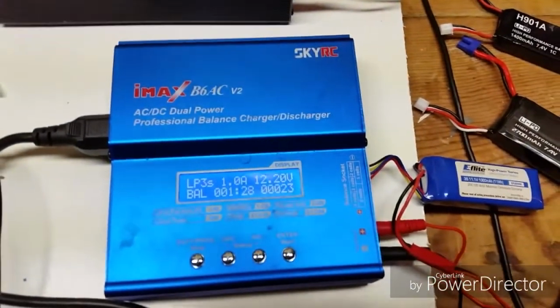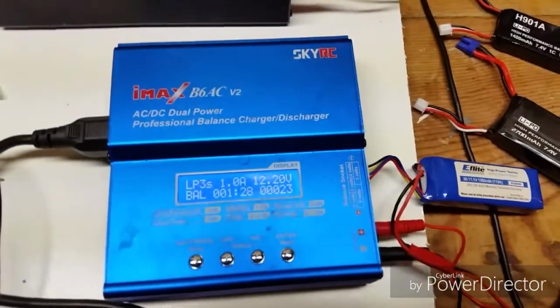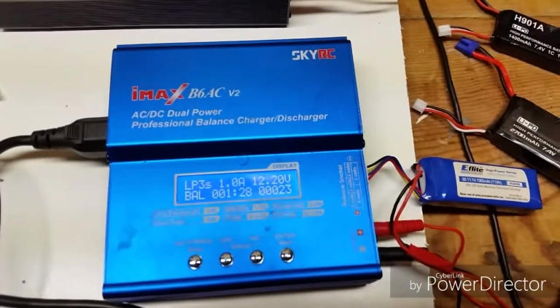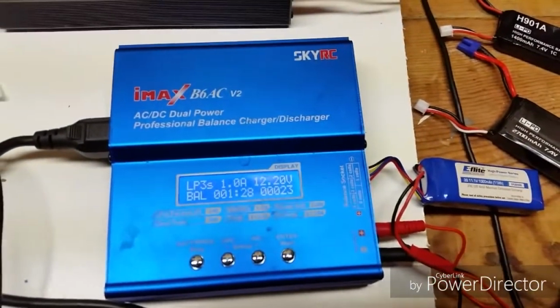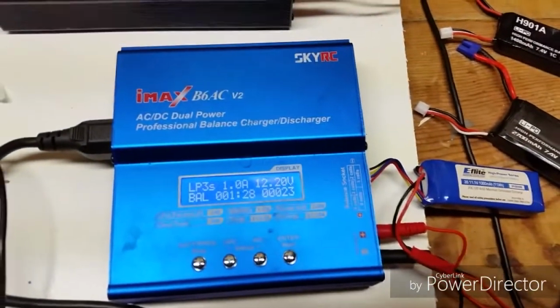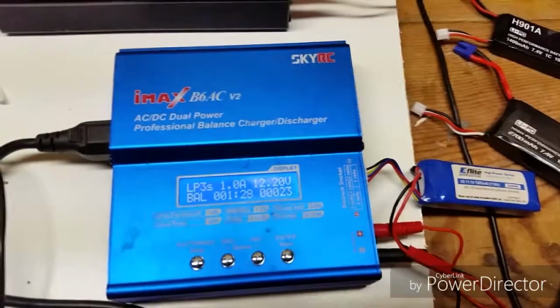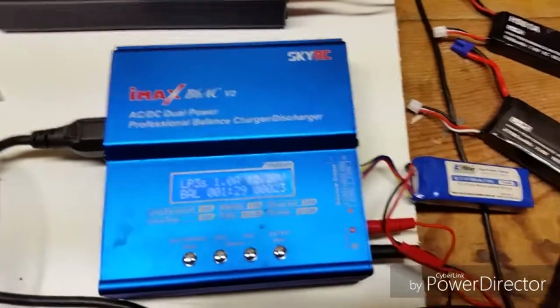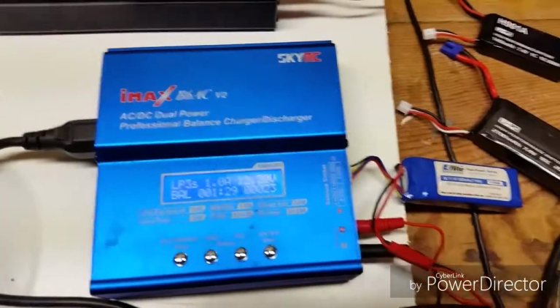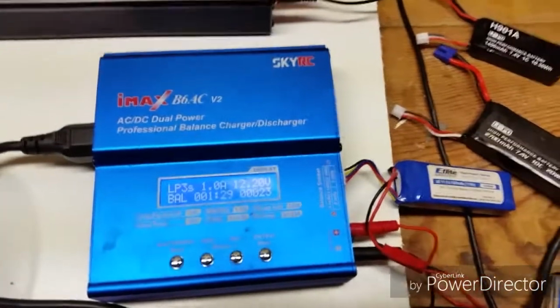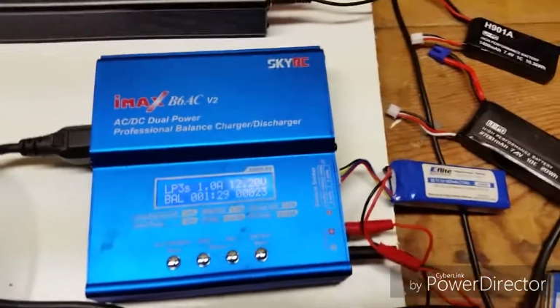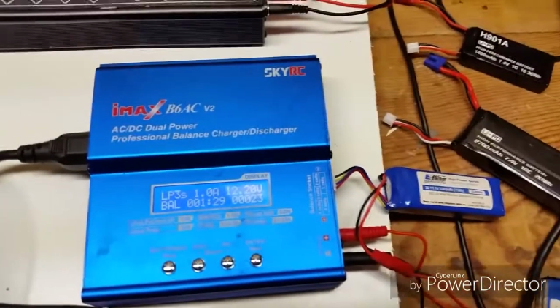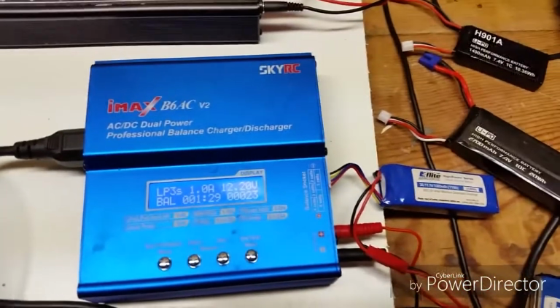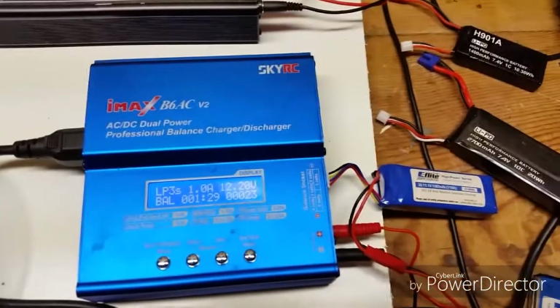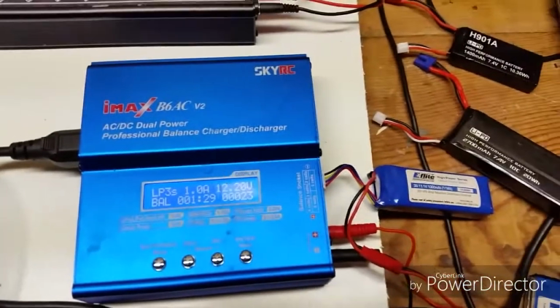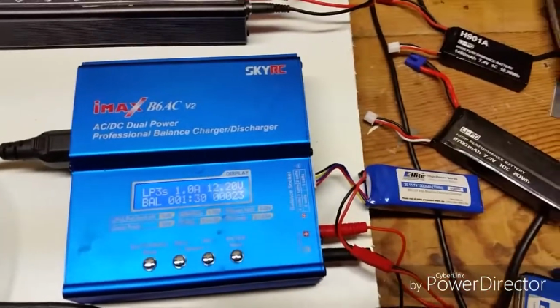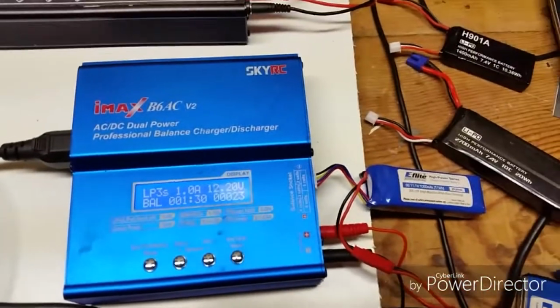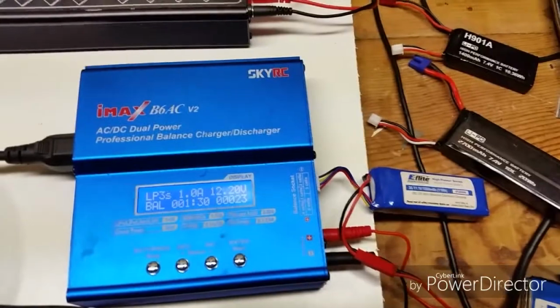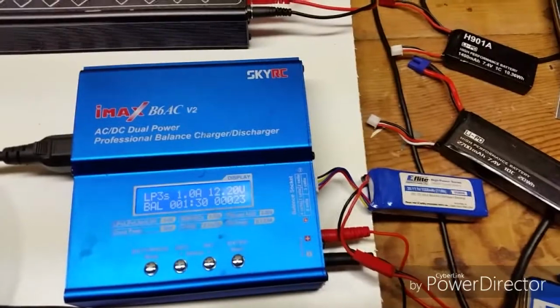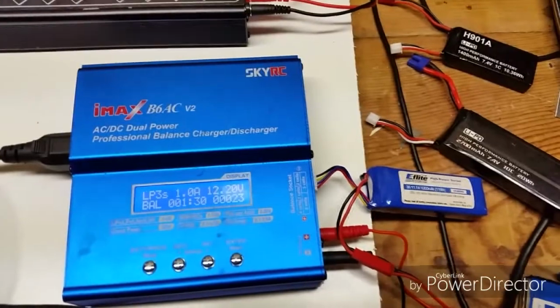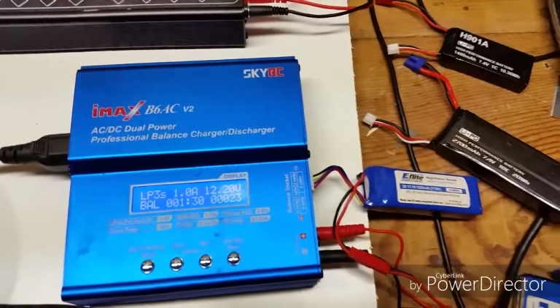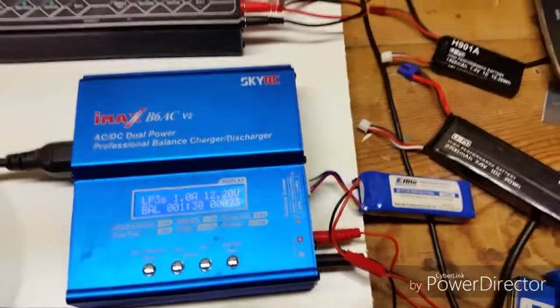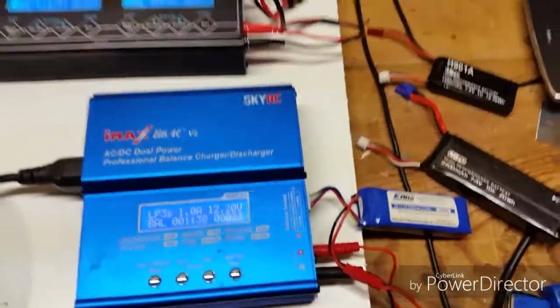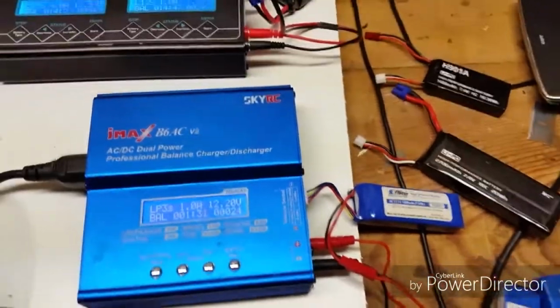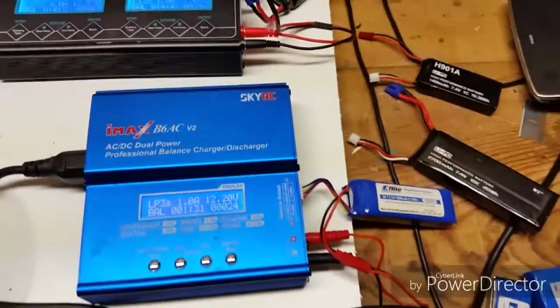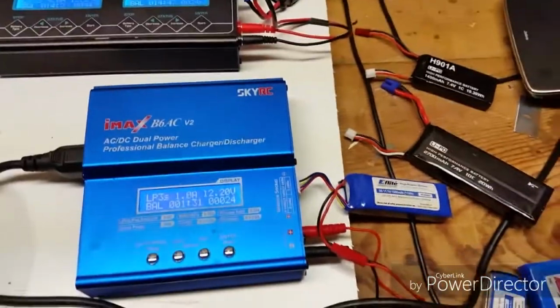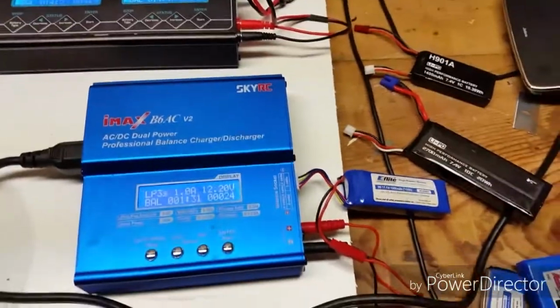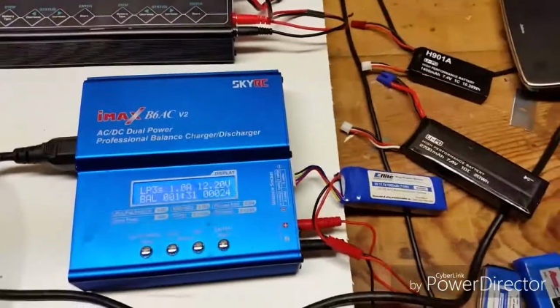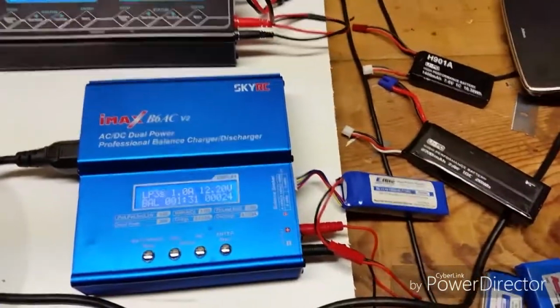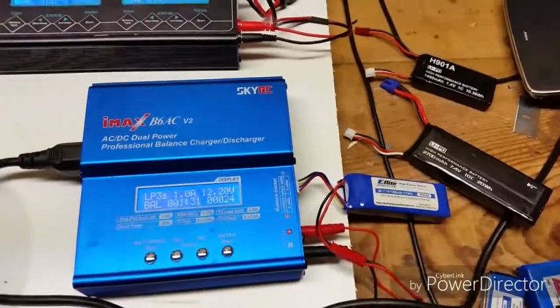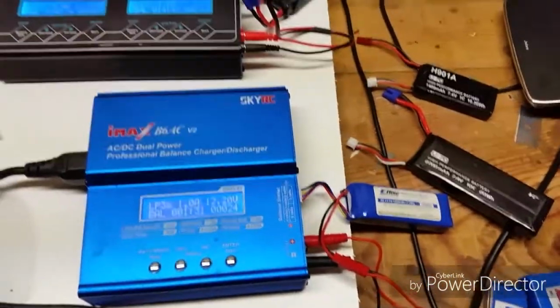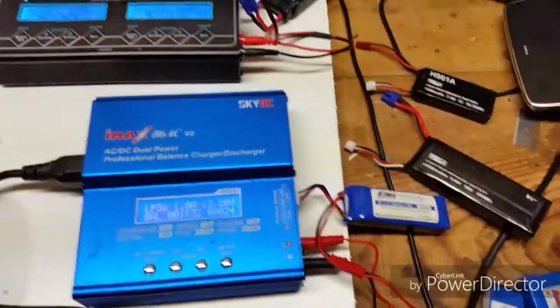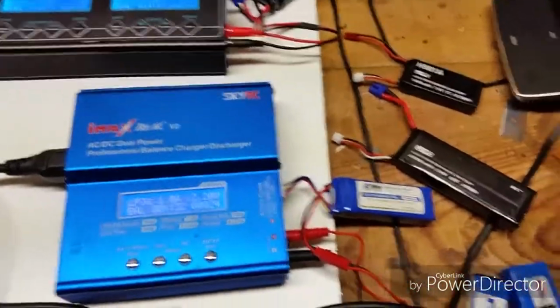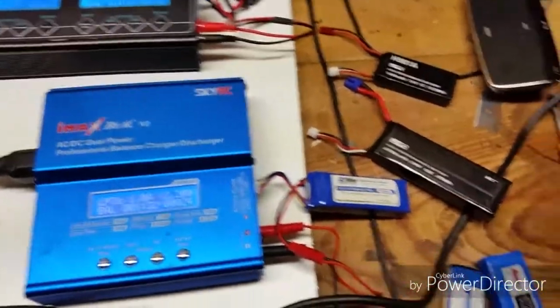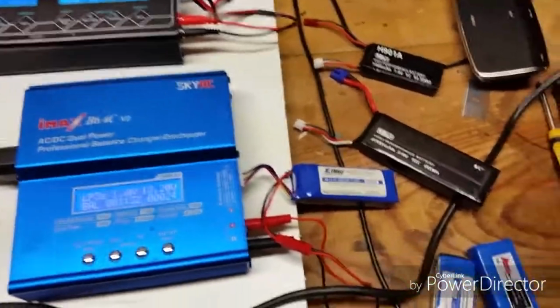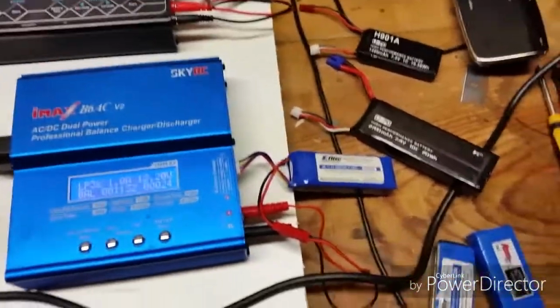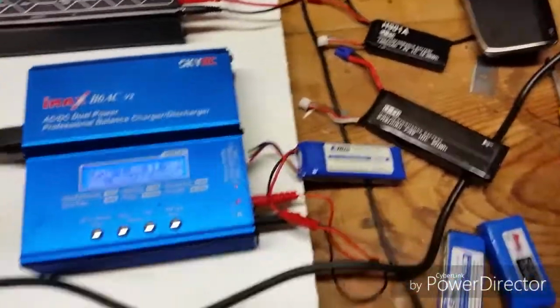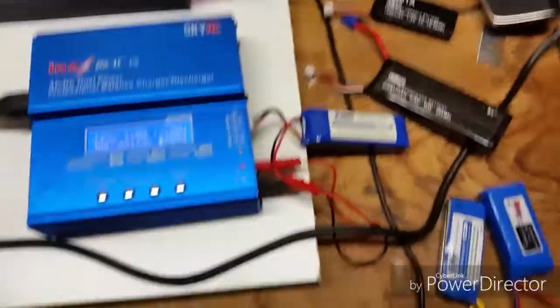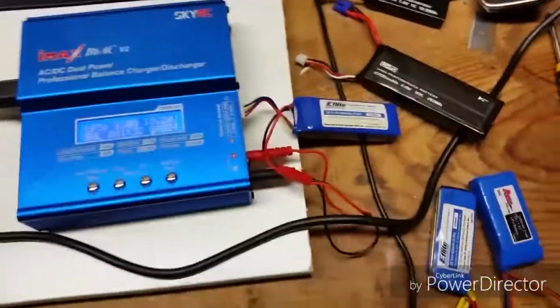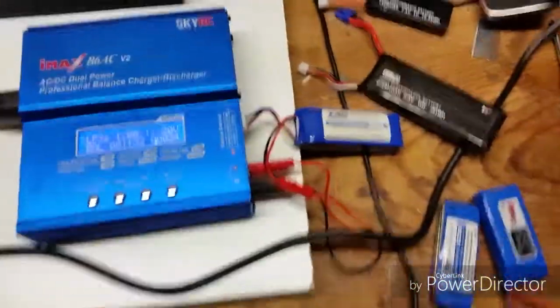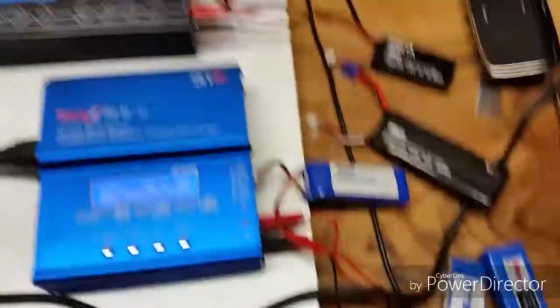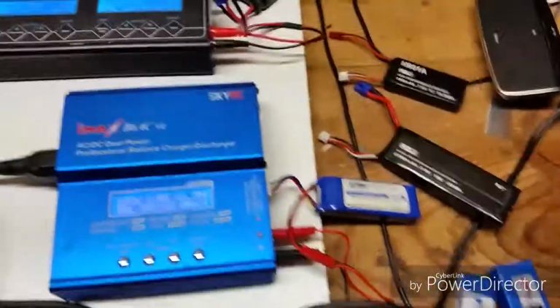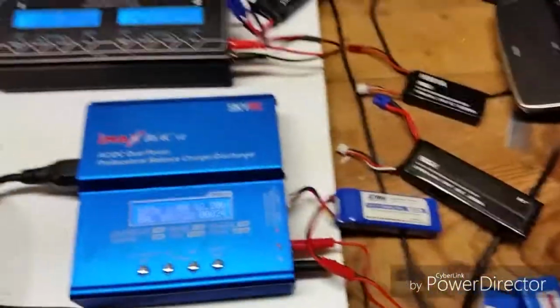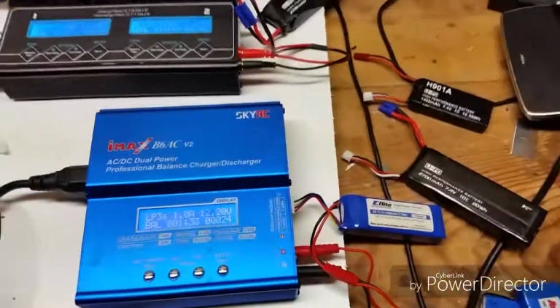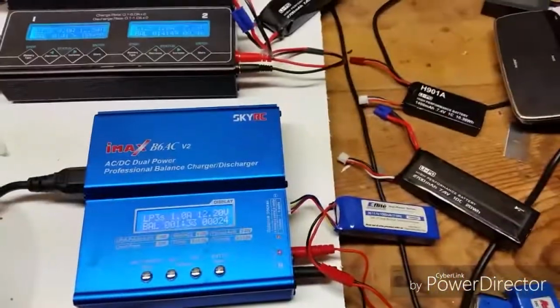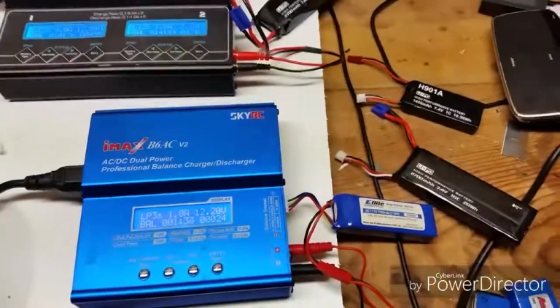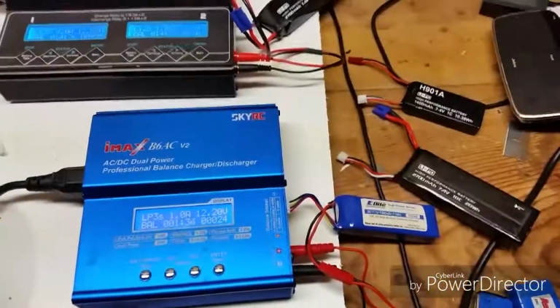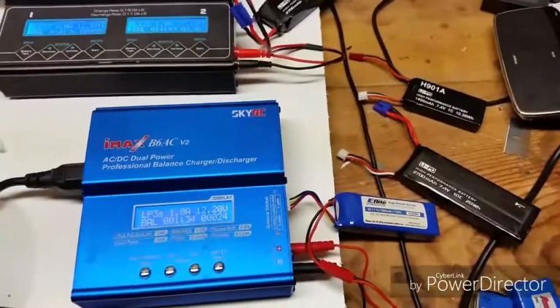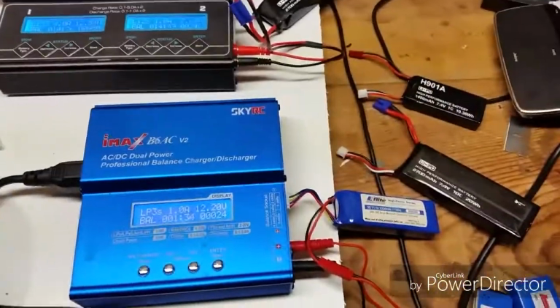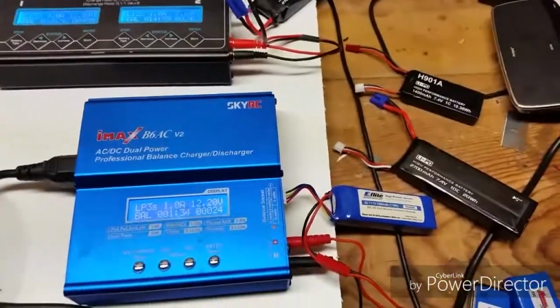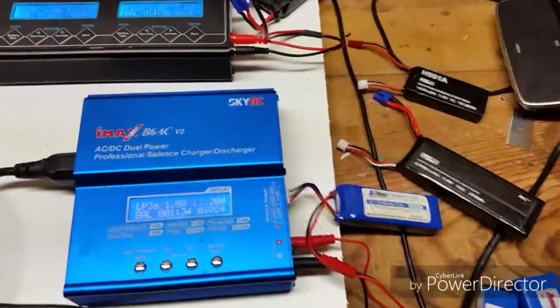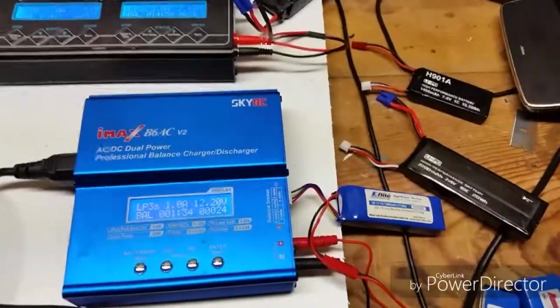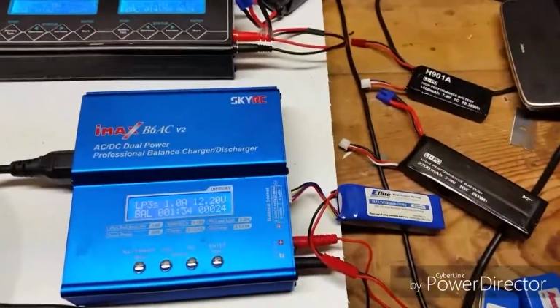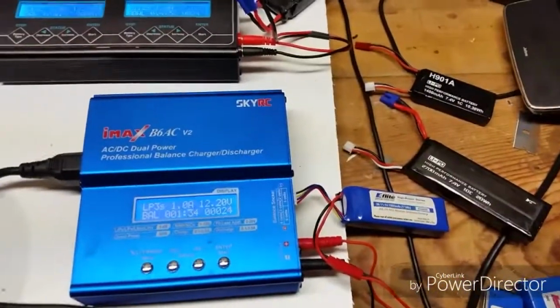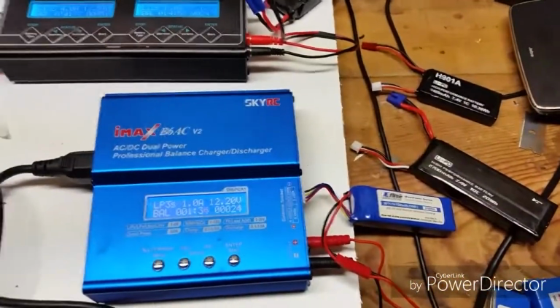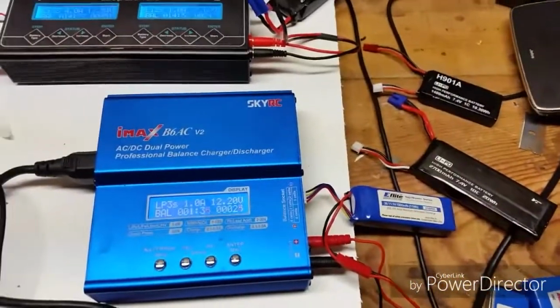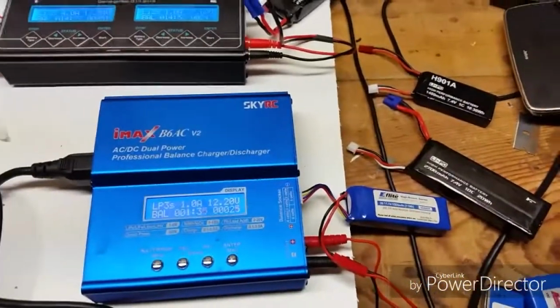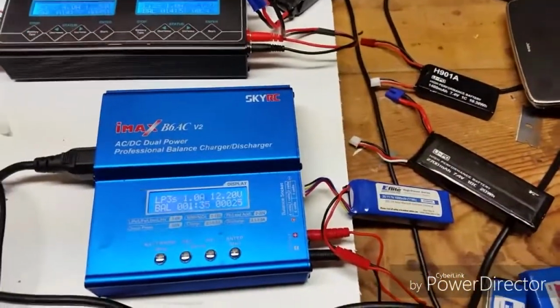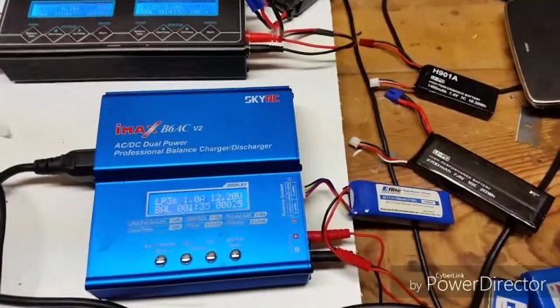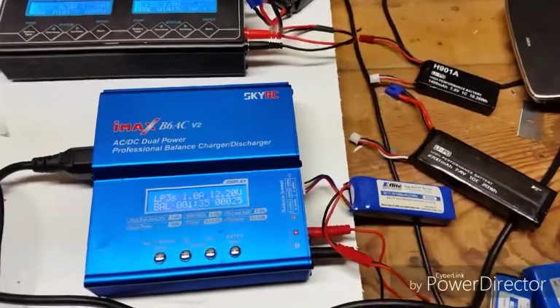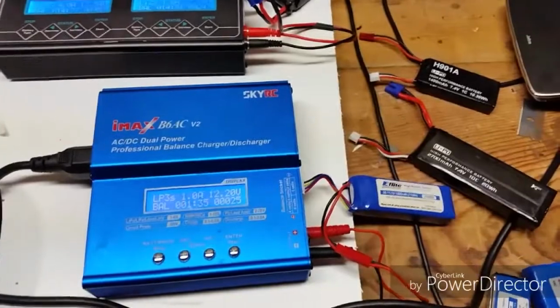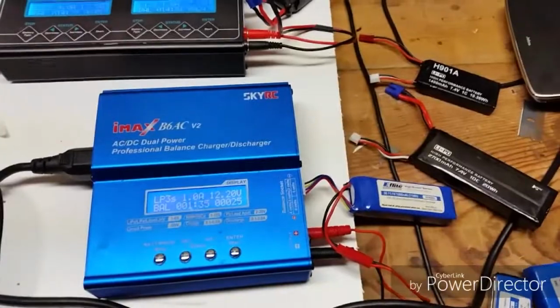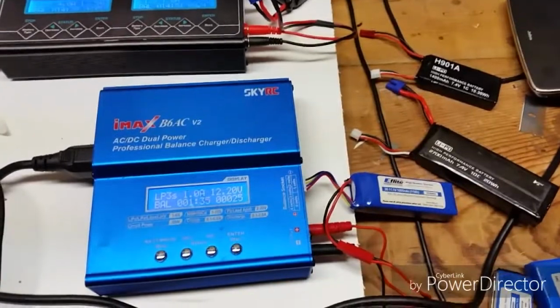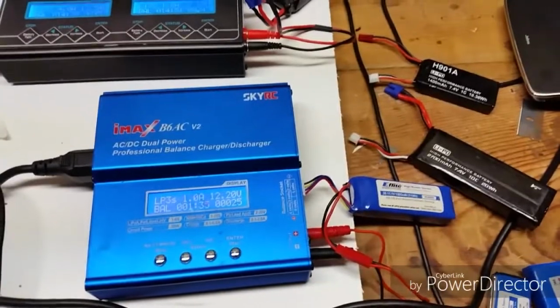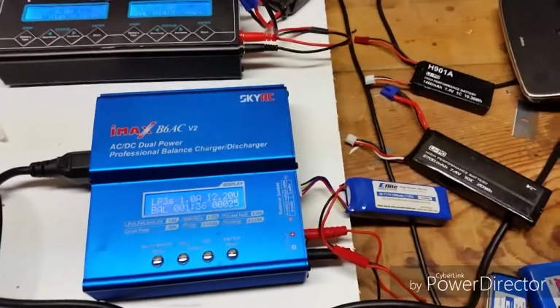Thanks for watching. I finally got some nice weather, so I'm charging everything up so I can go out and fly. Alright, see you later.